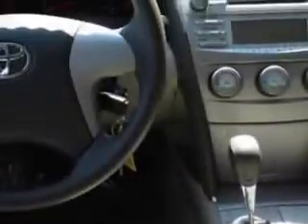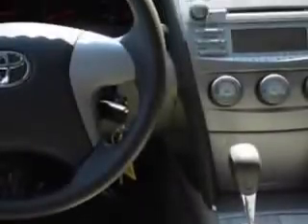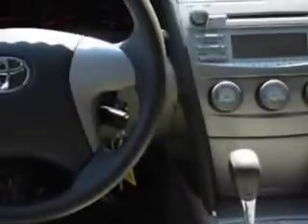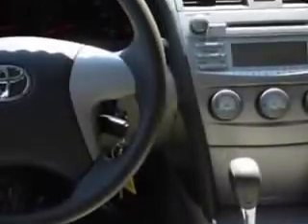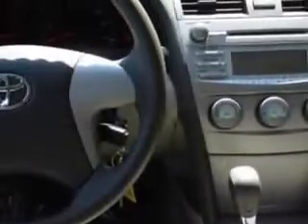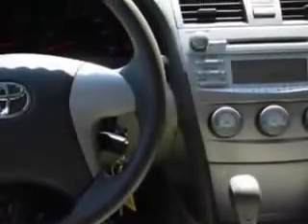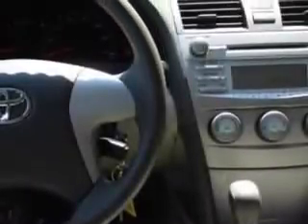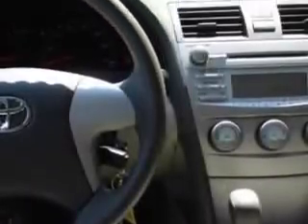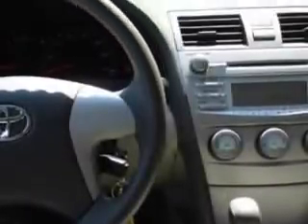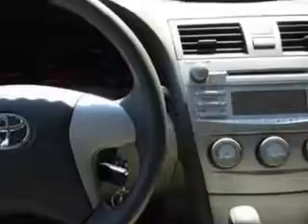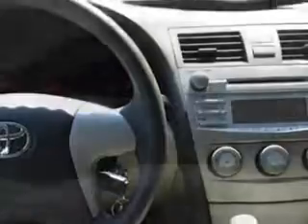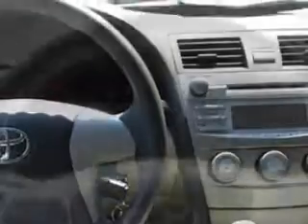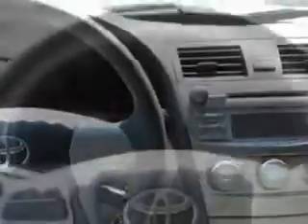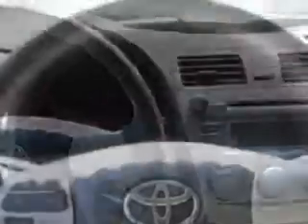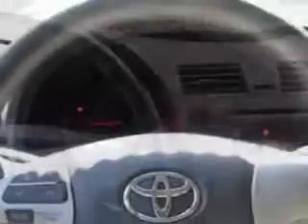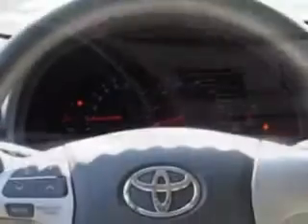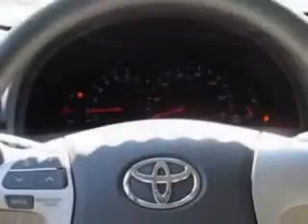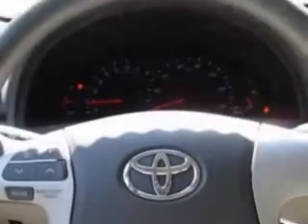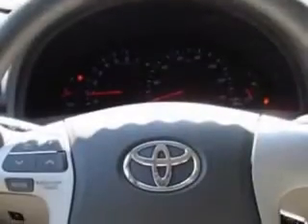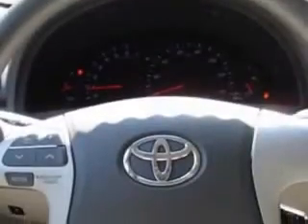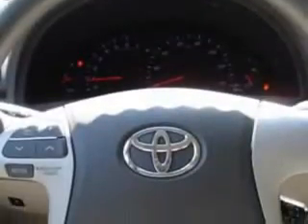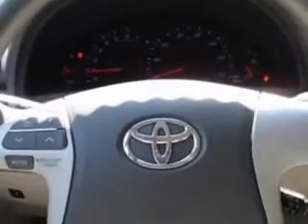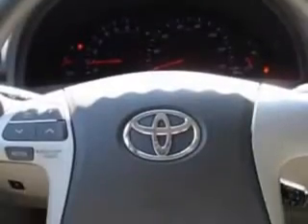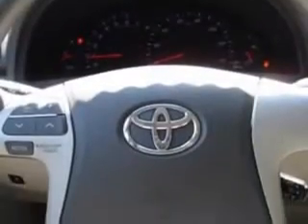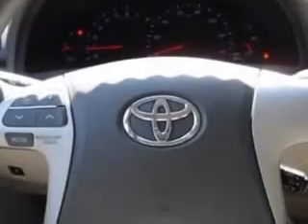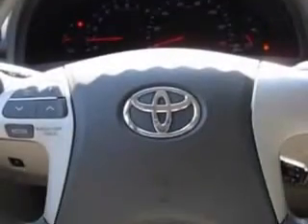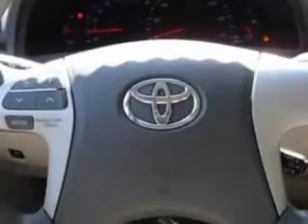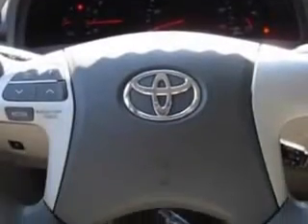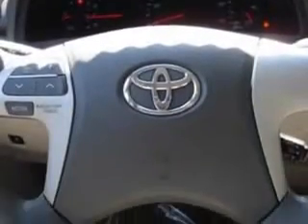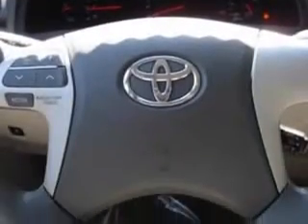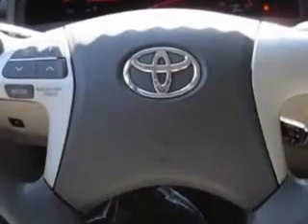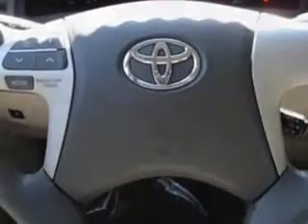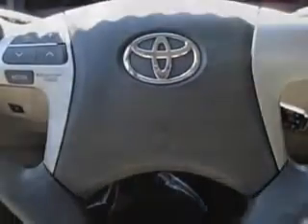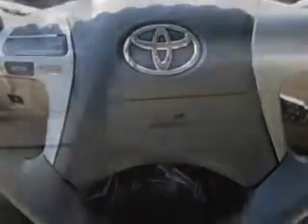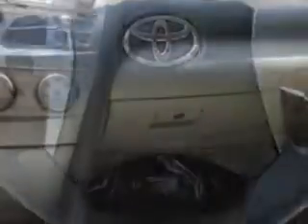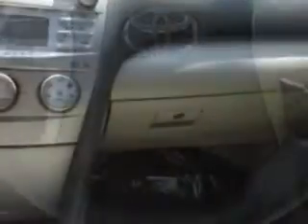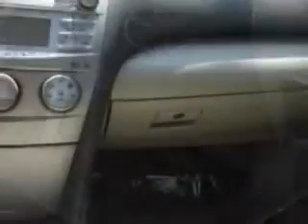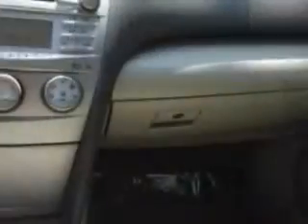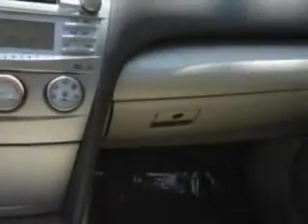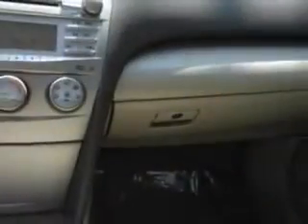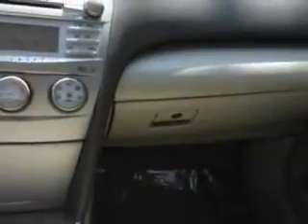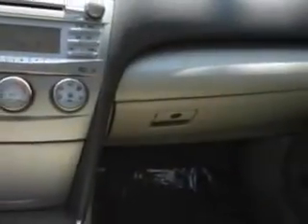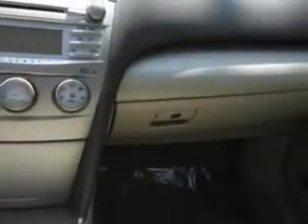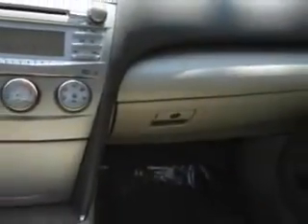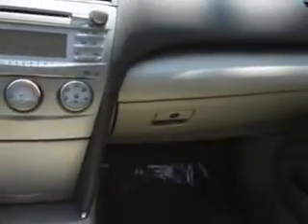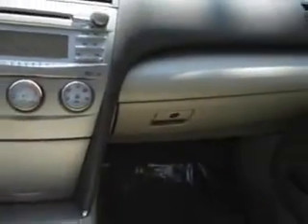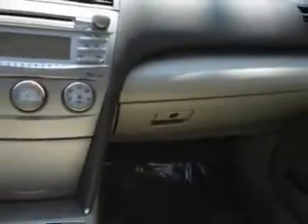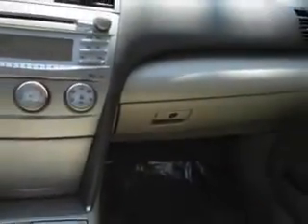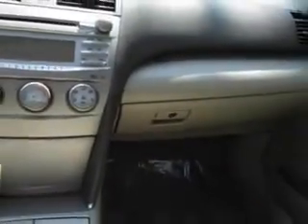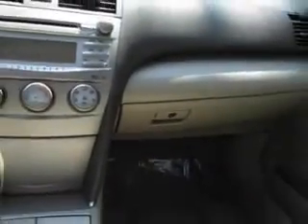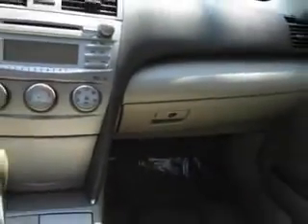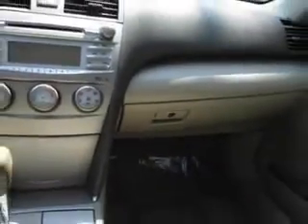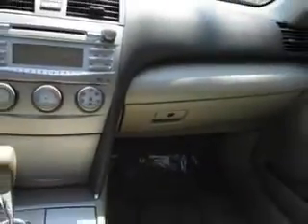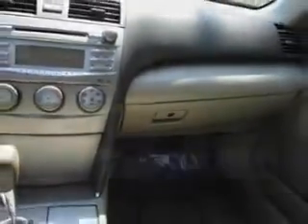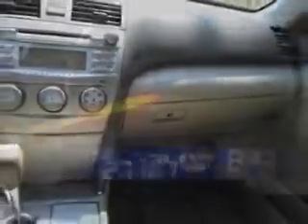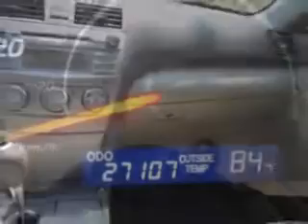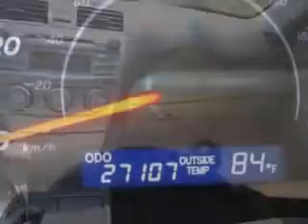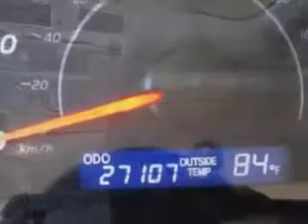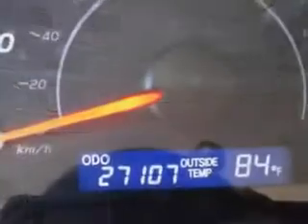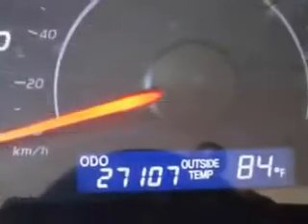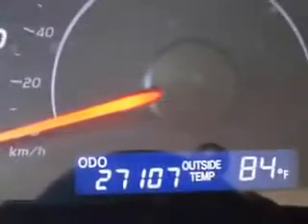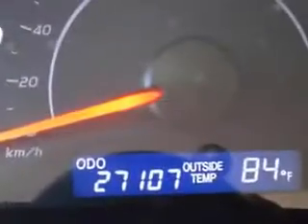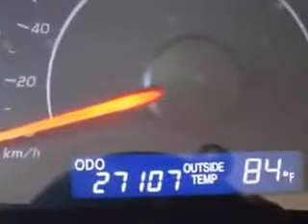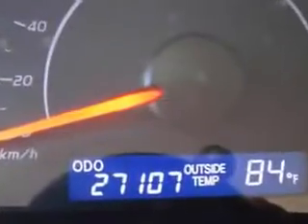Enjoy the drive and have peace of mind in this 2011 Toyota Camry. See us at Van York Toyota today.